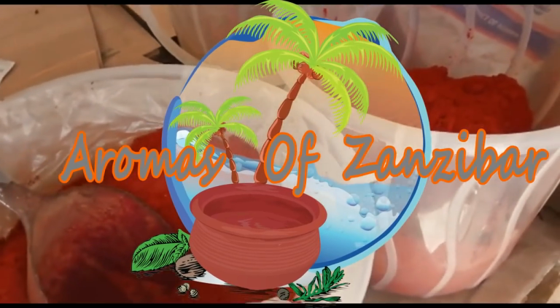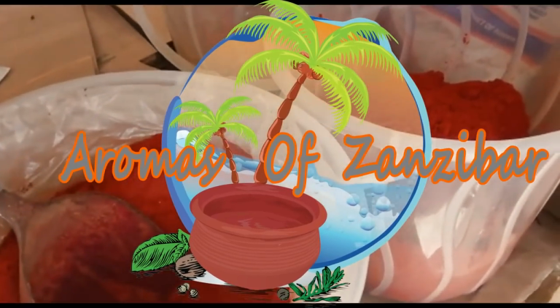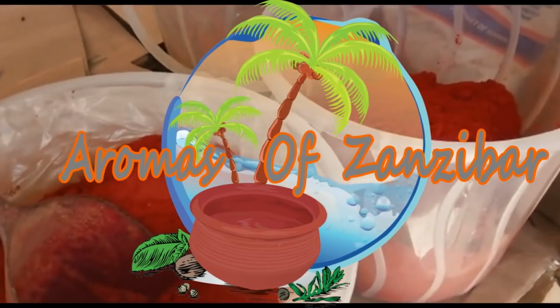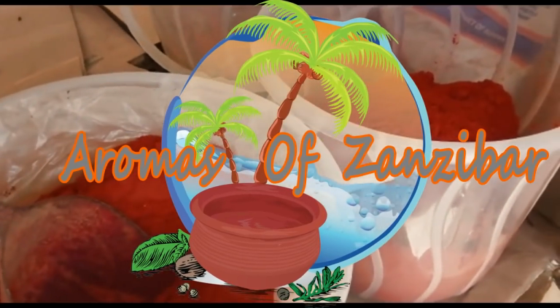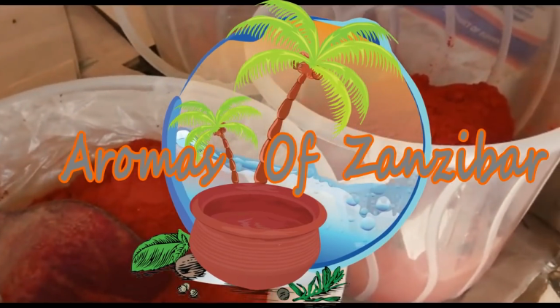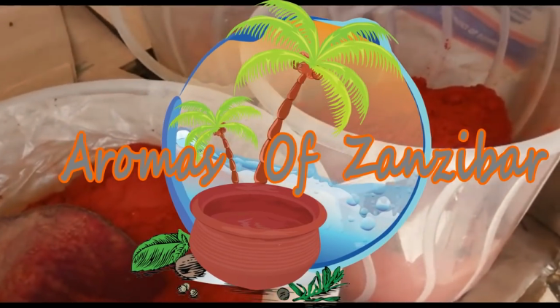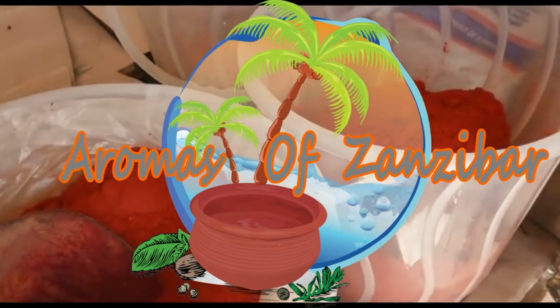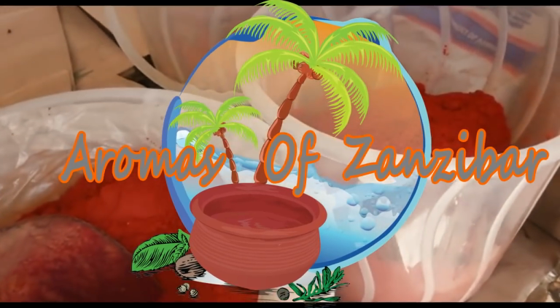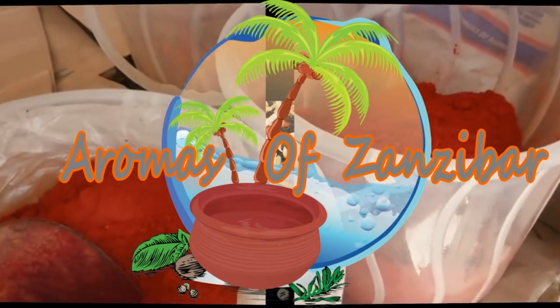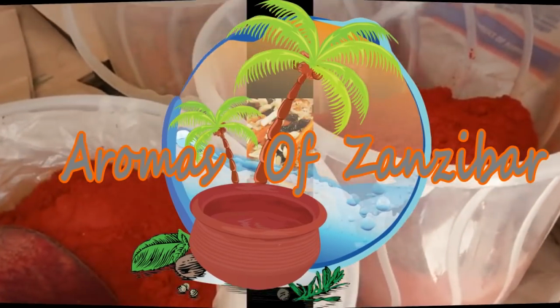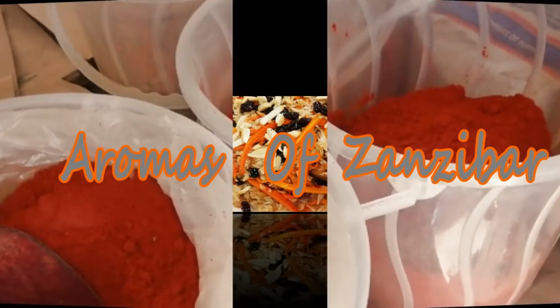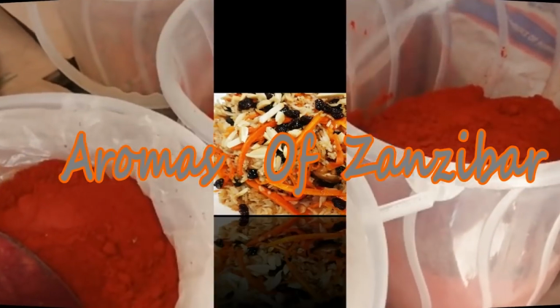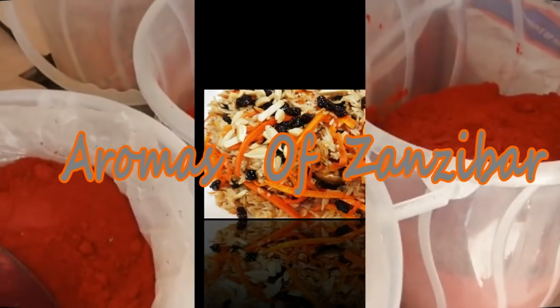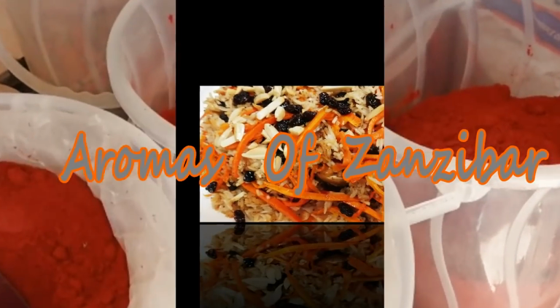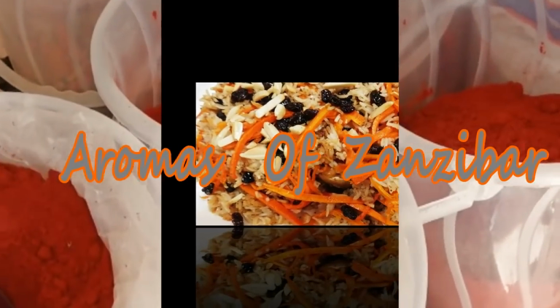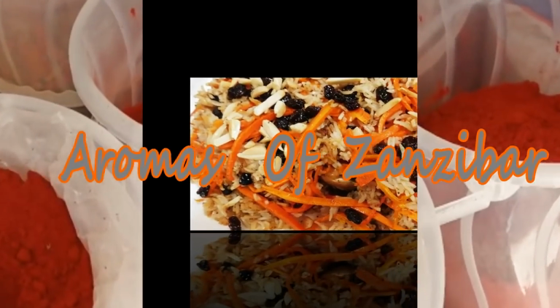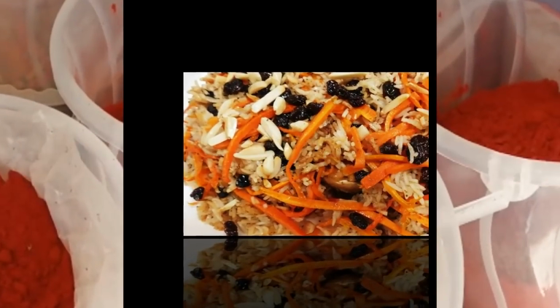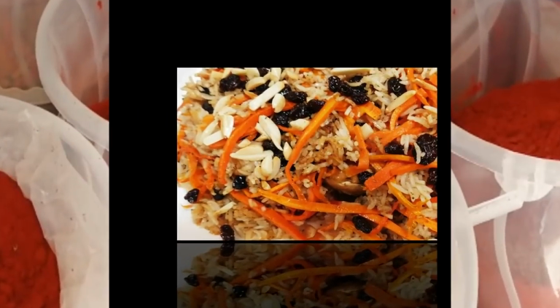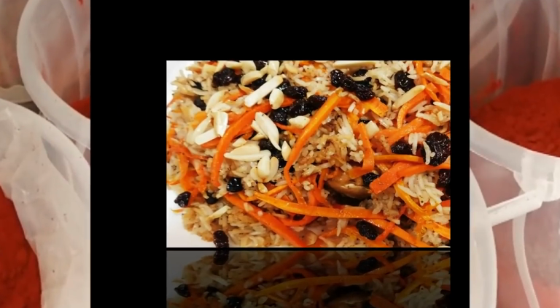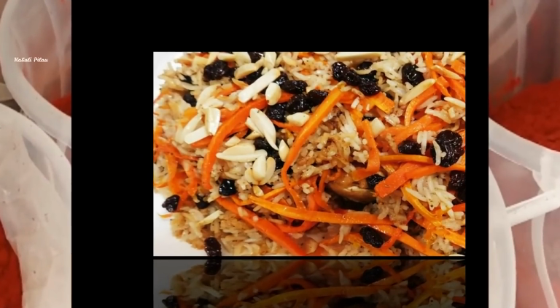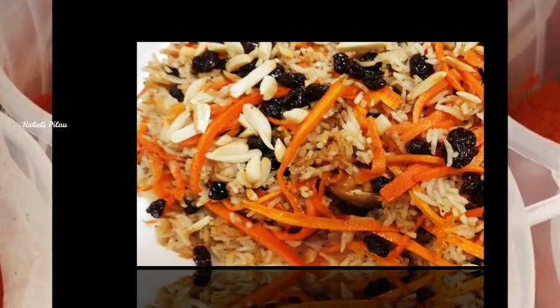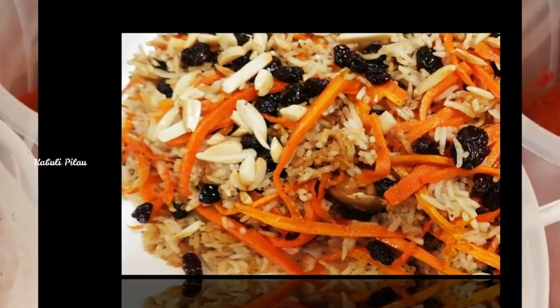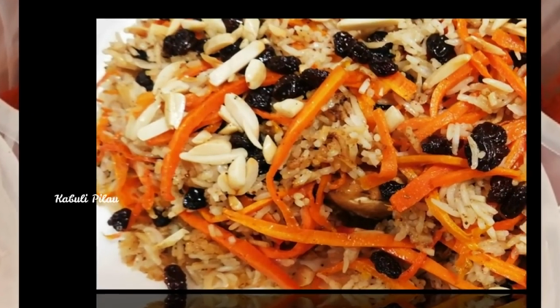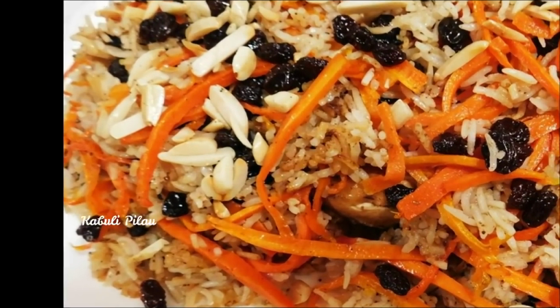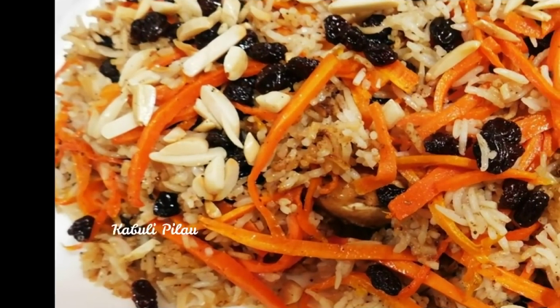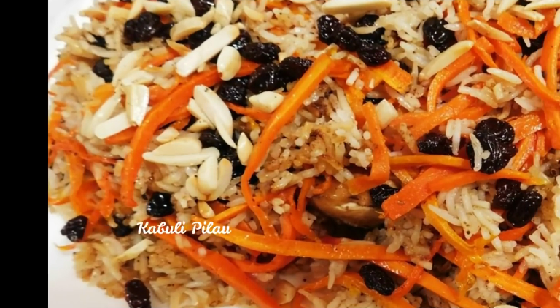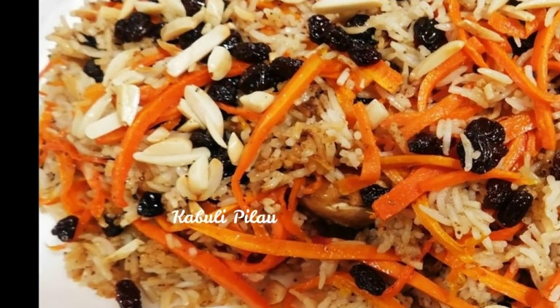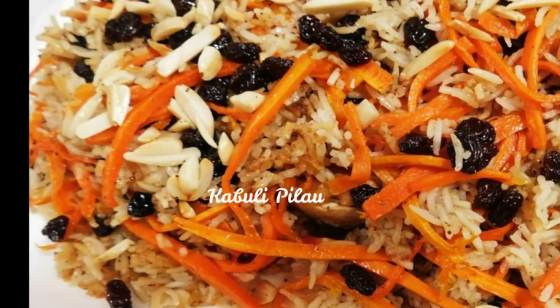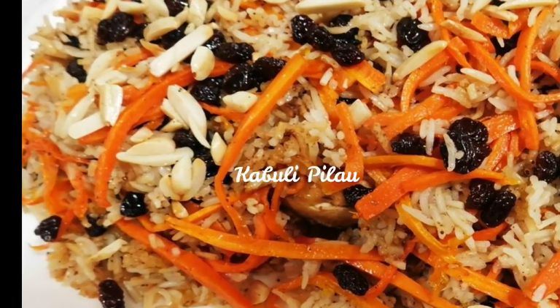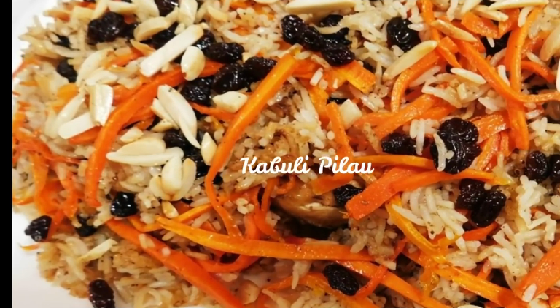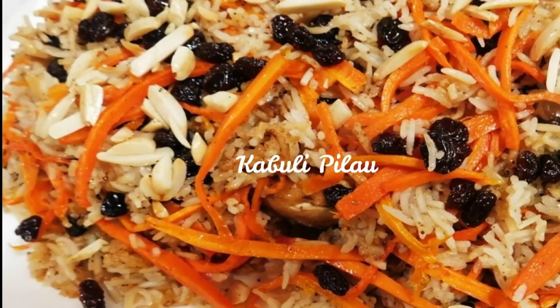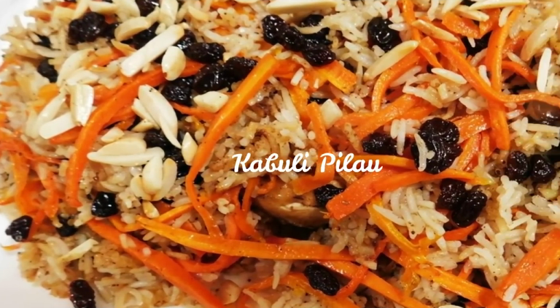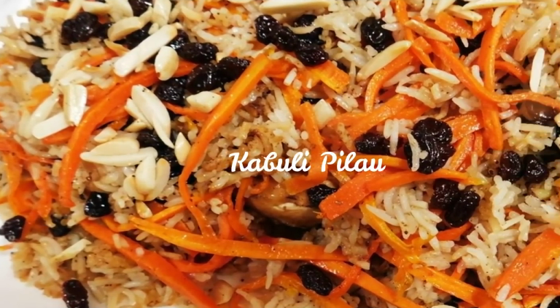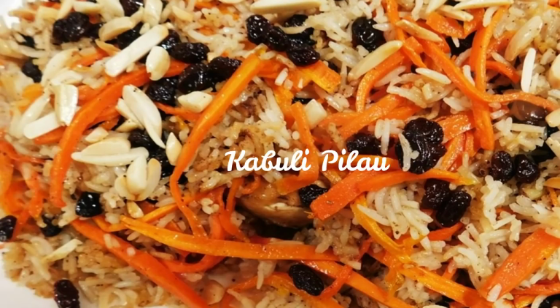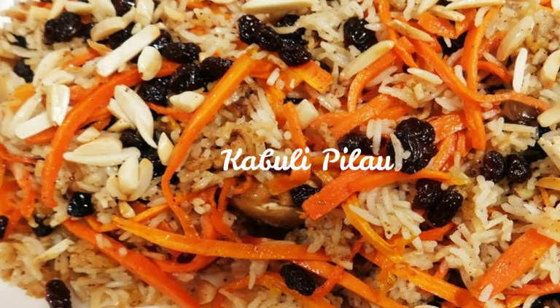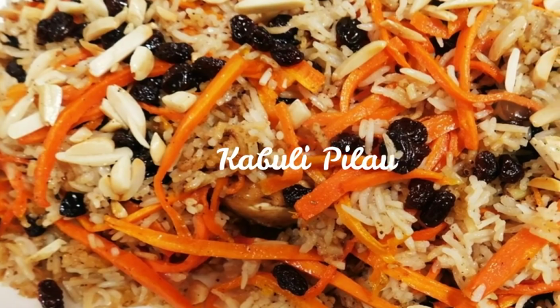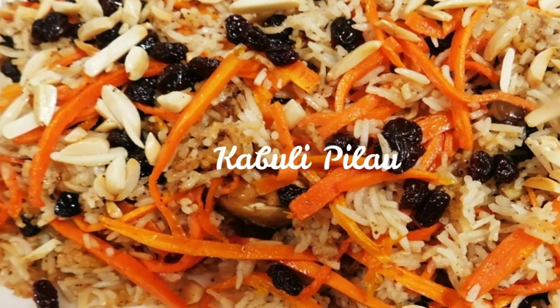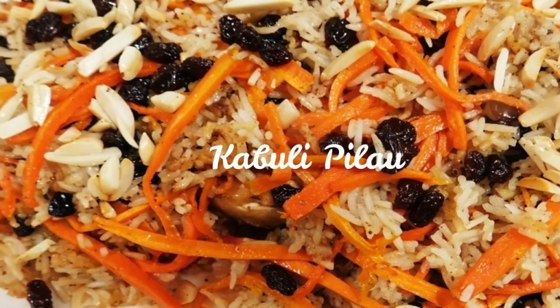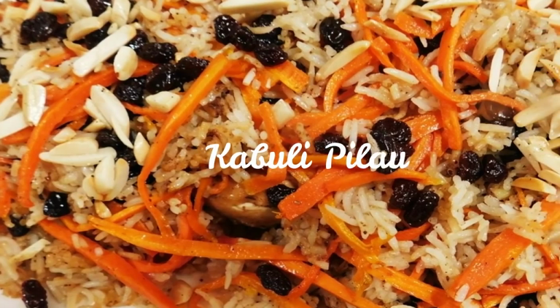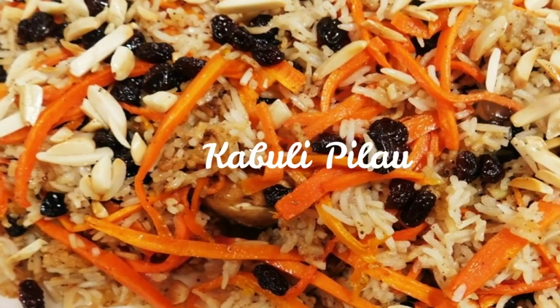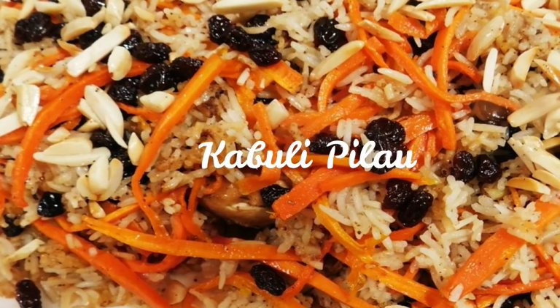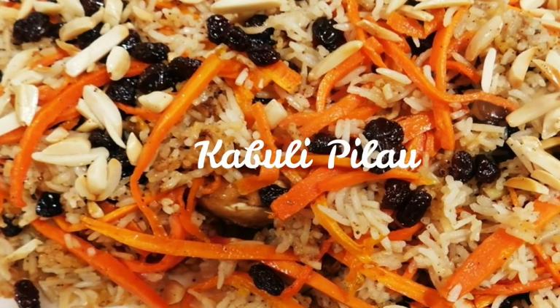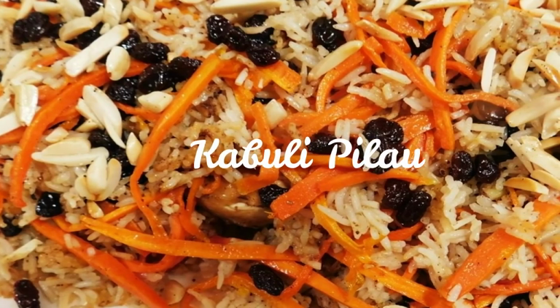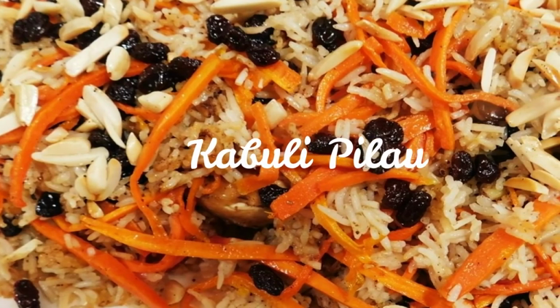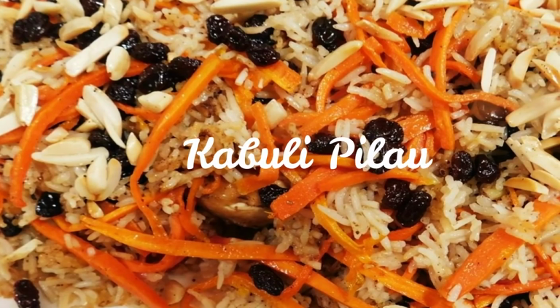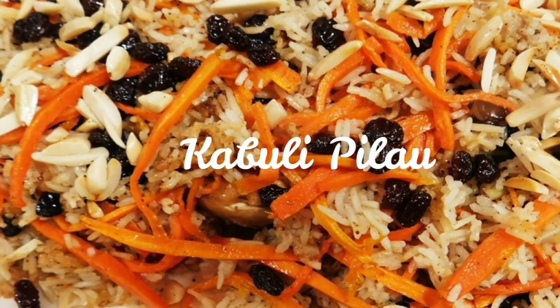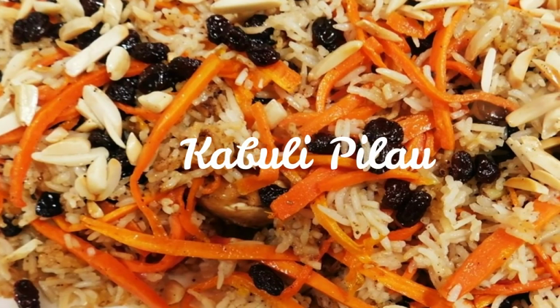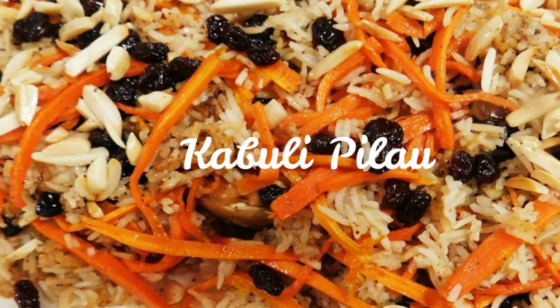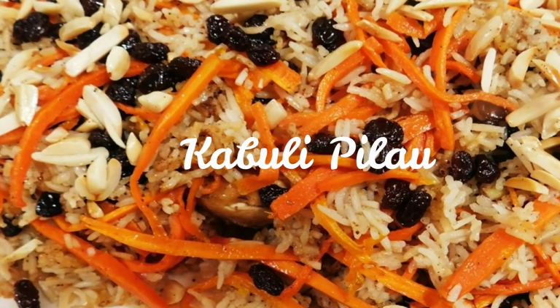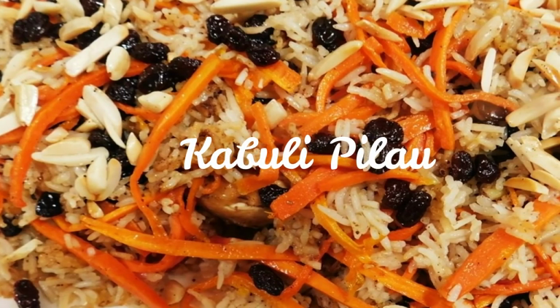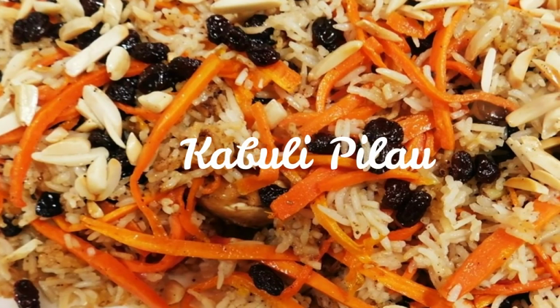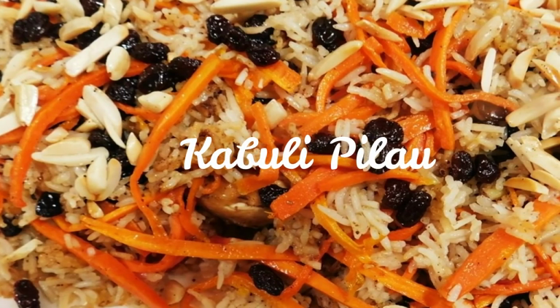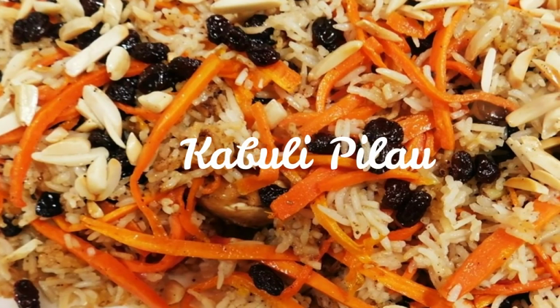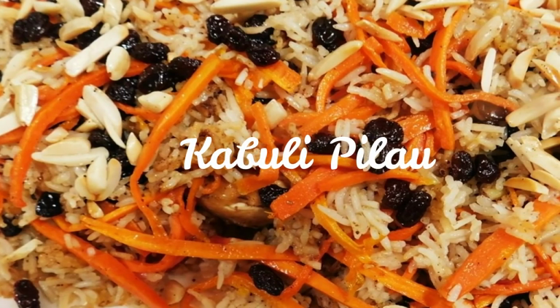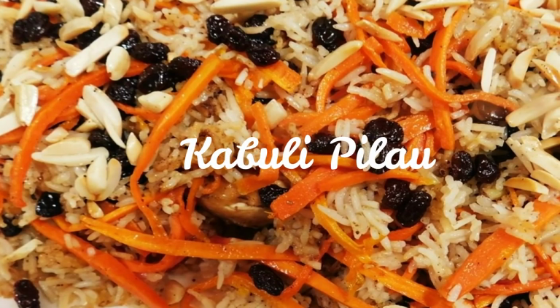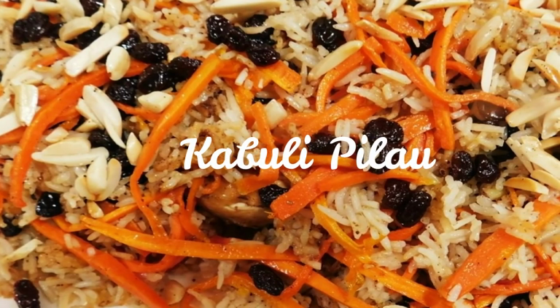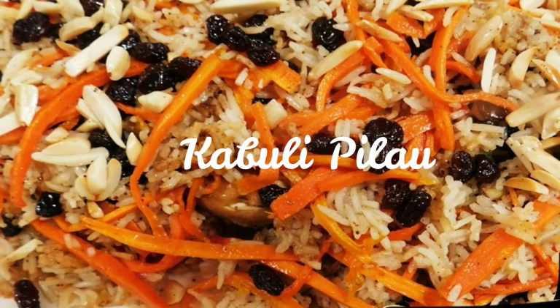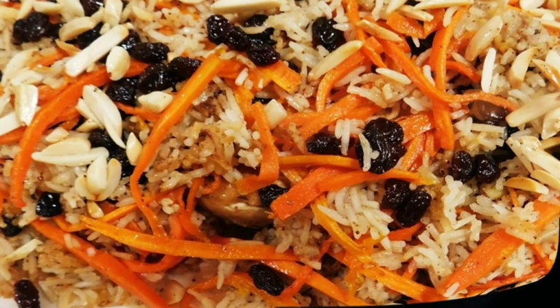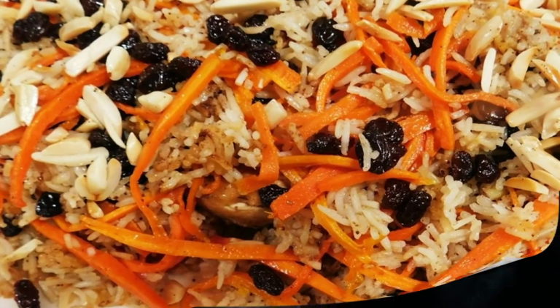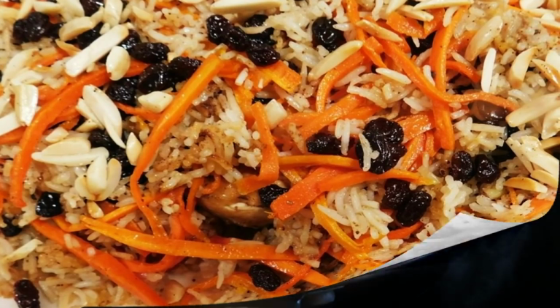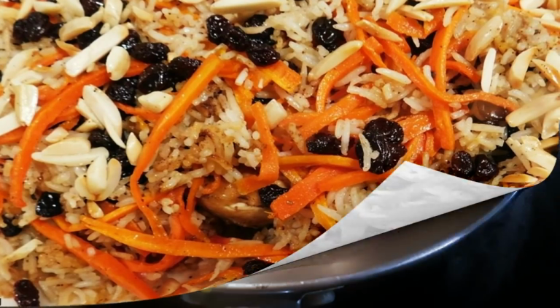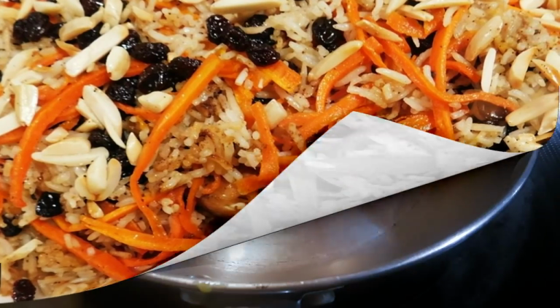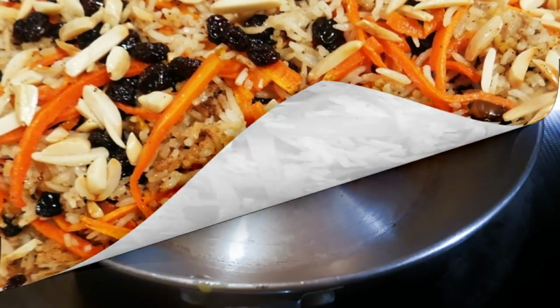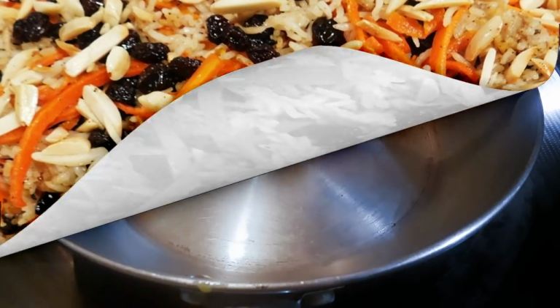Welcome, Karibuni, to Aroma of Zanzibar. Today I'm going to share with you how I'm making this delicious and colorful Kabuli pilau.